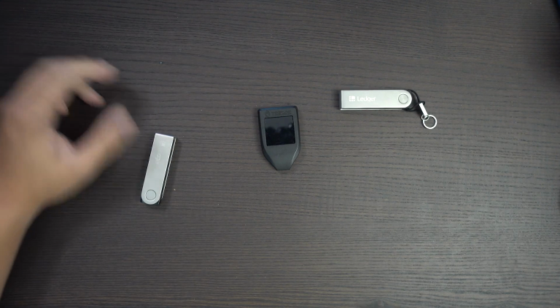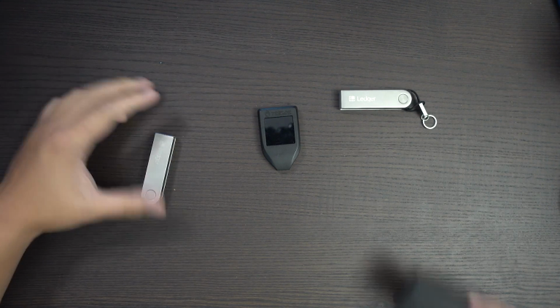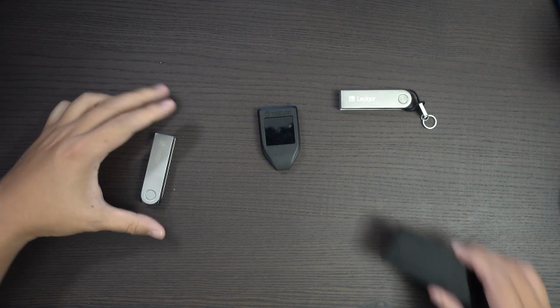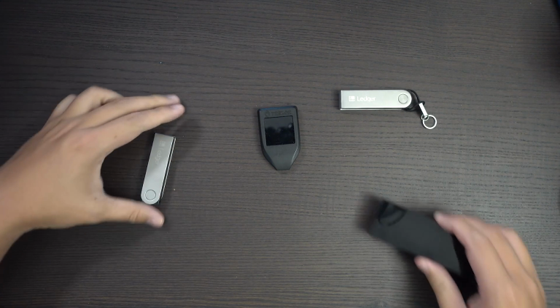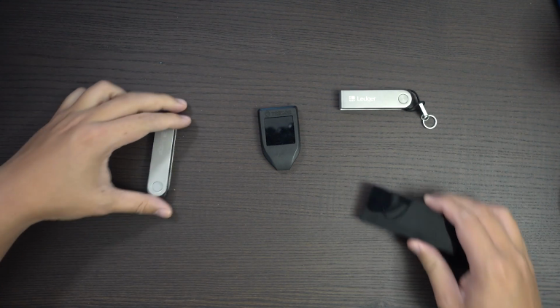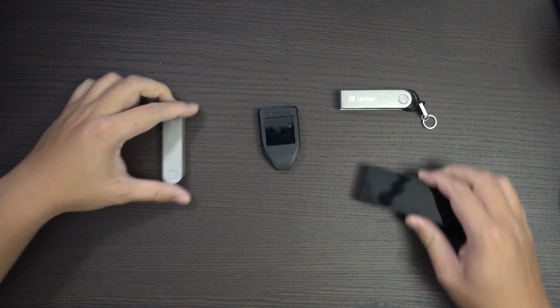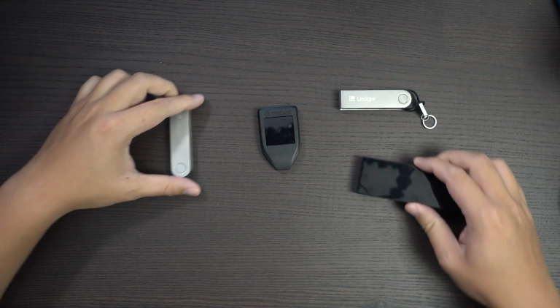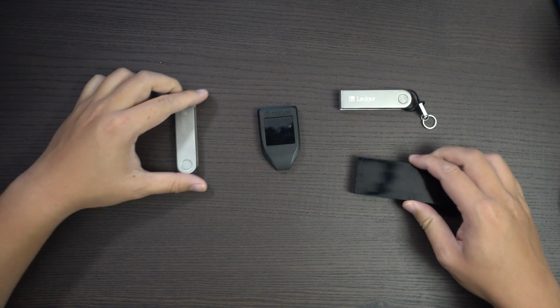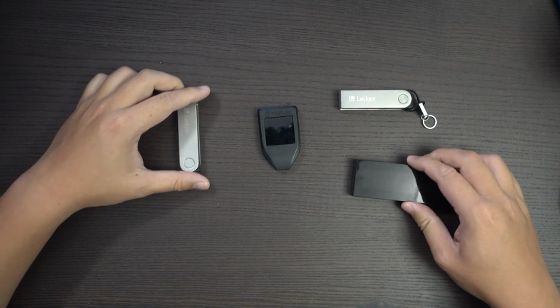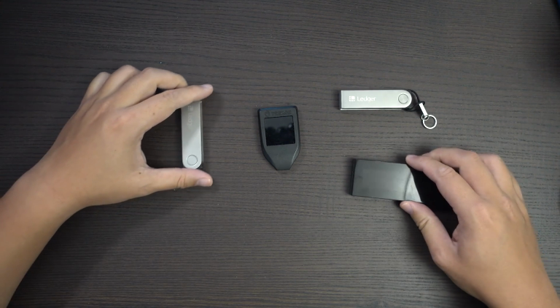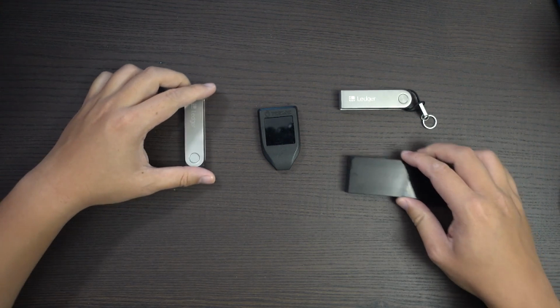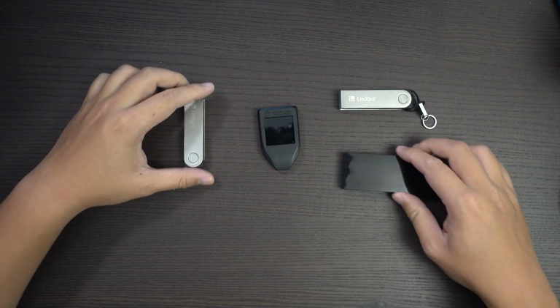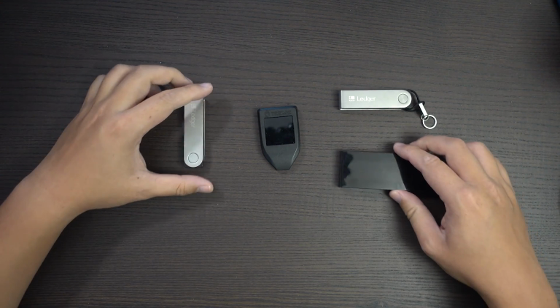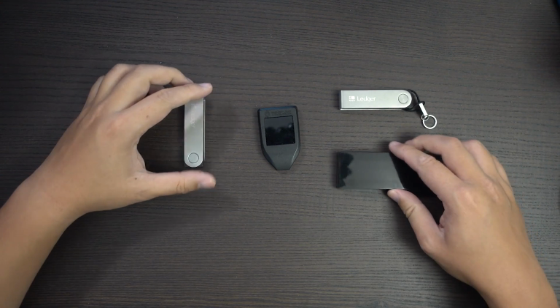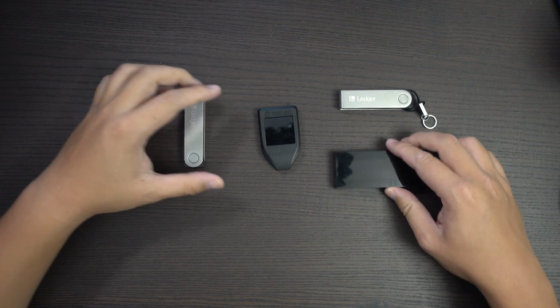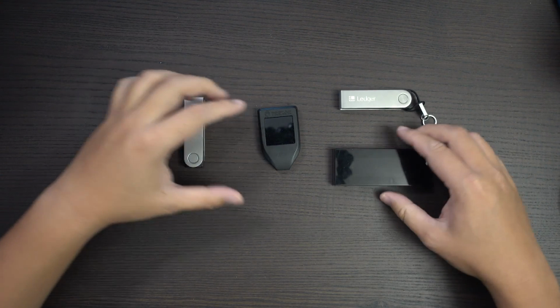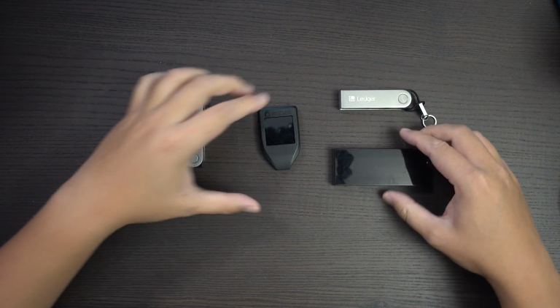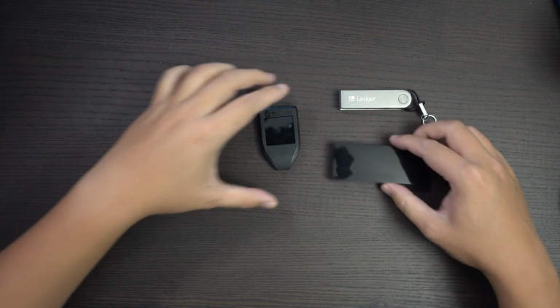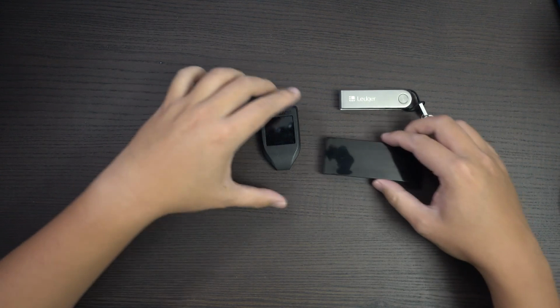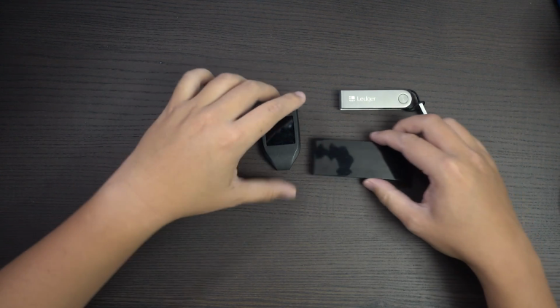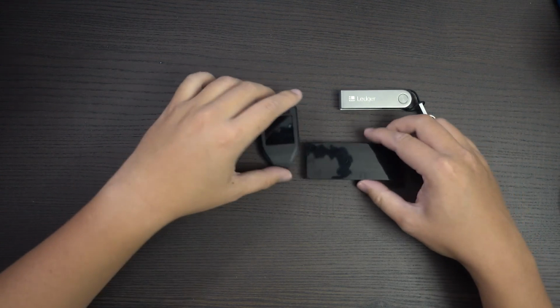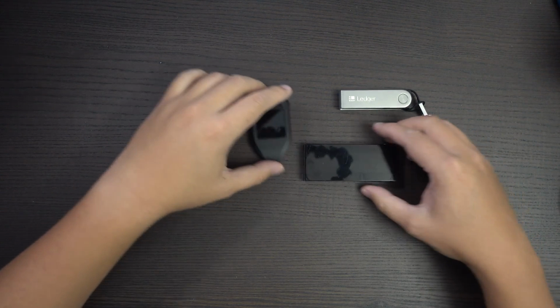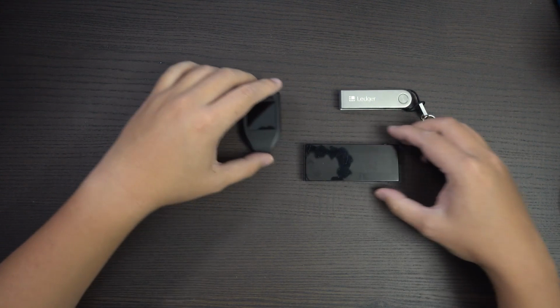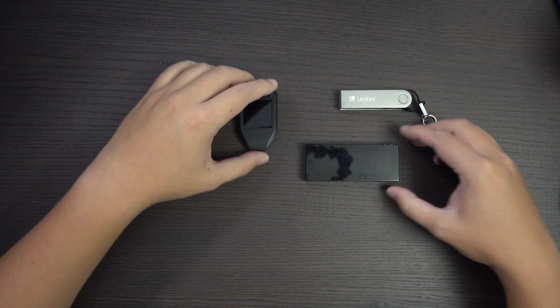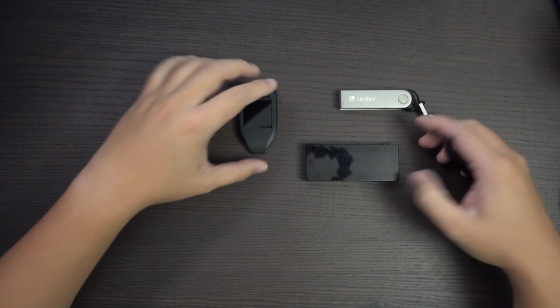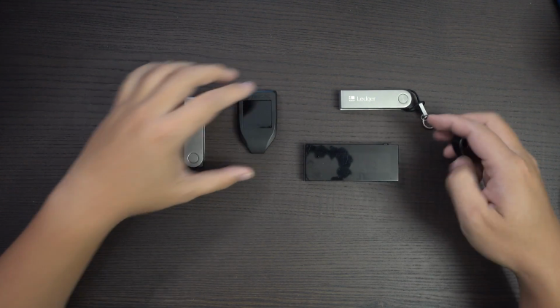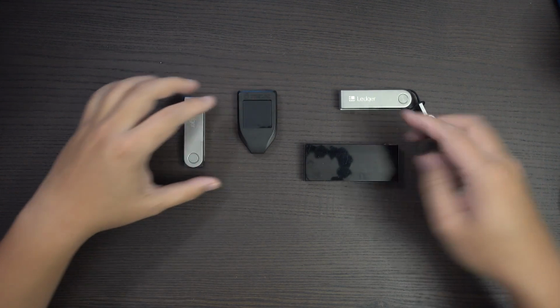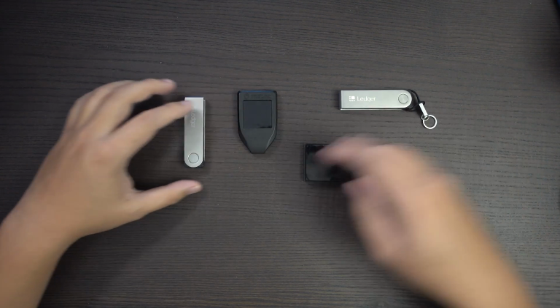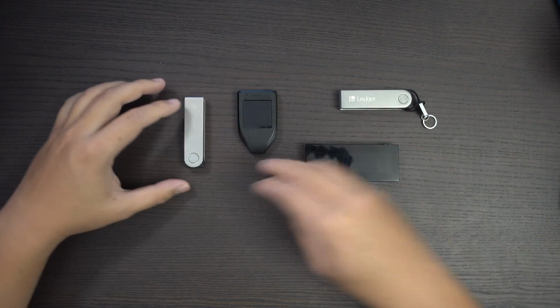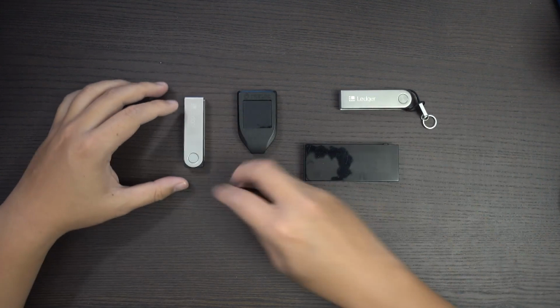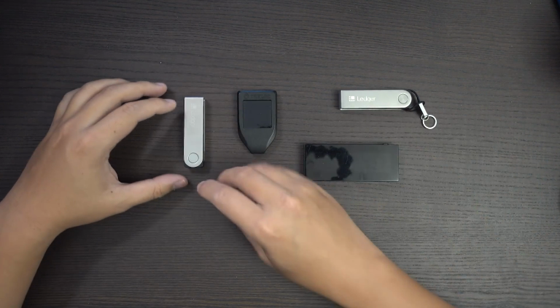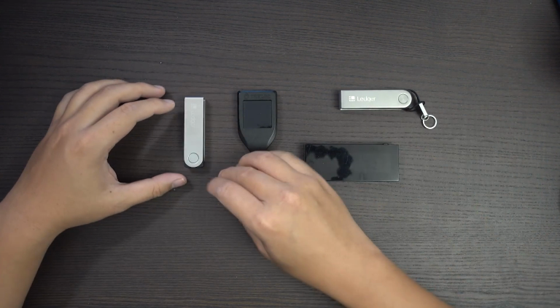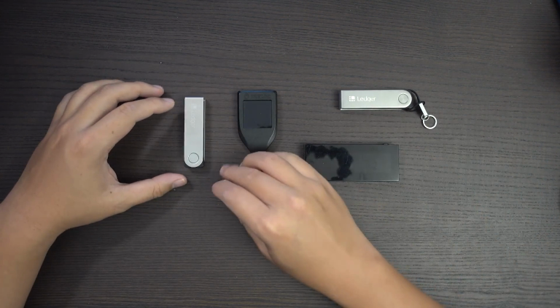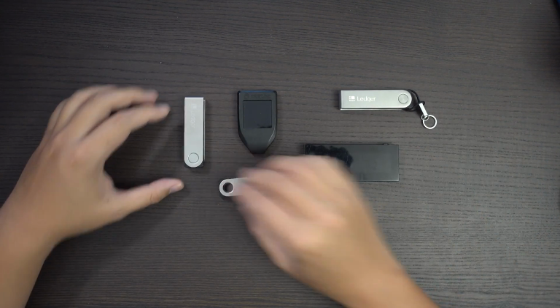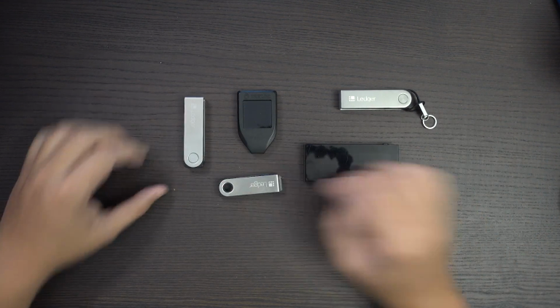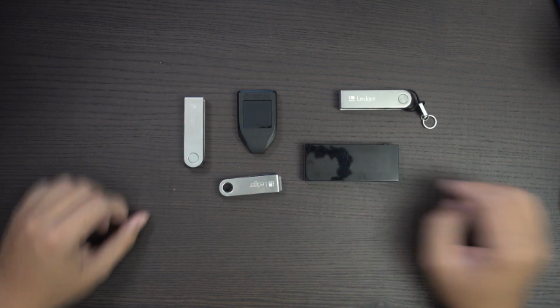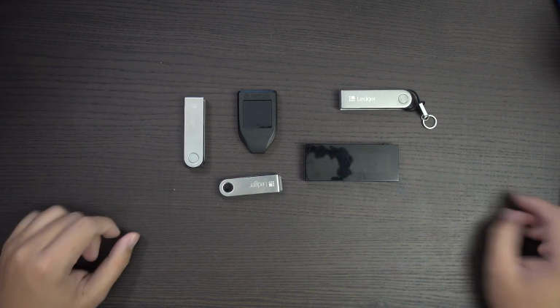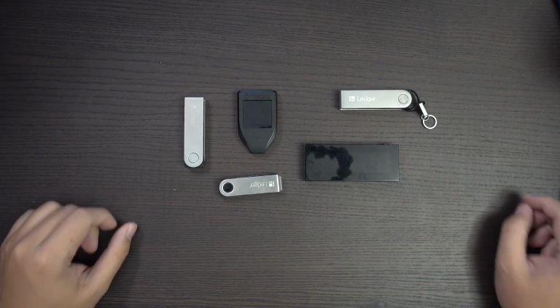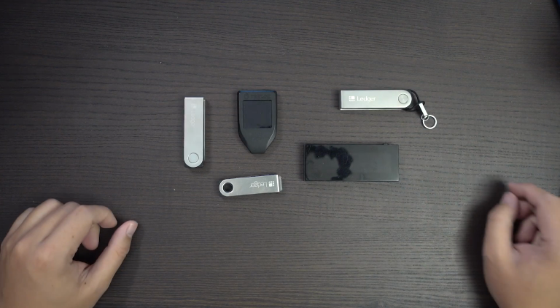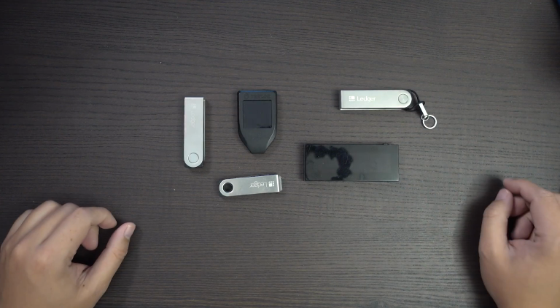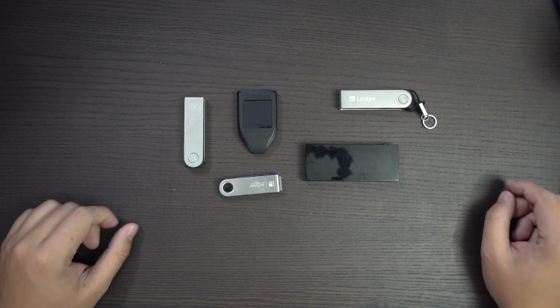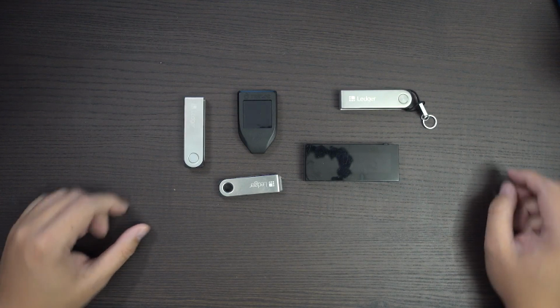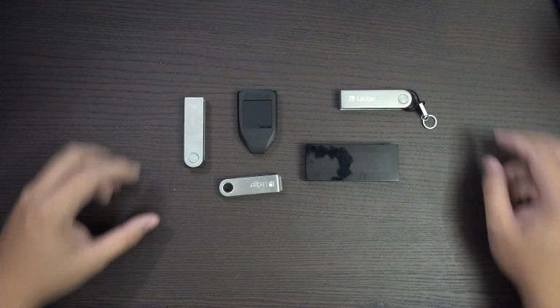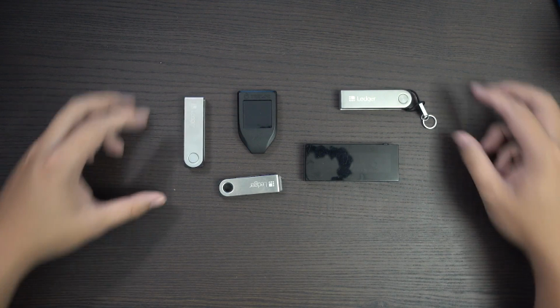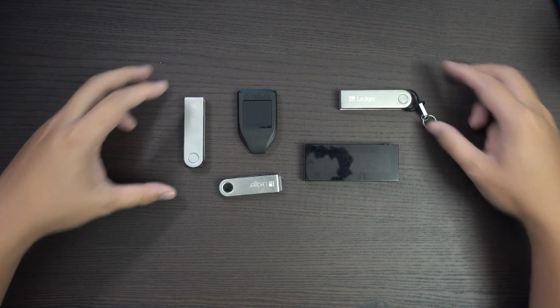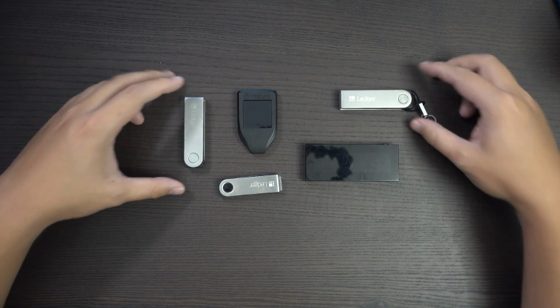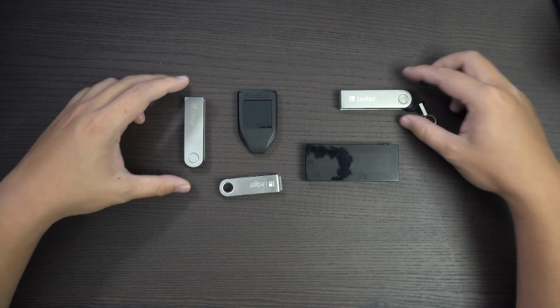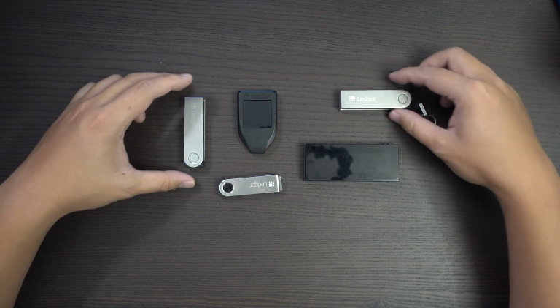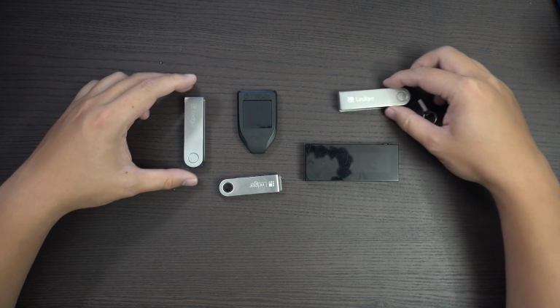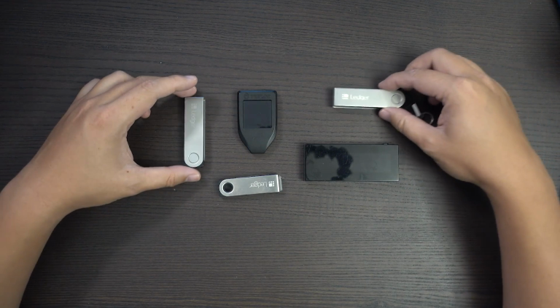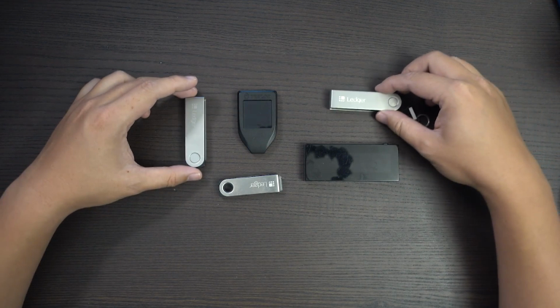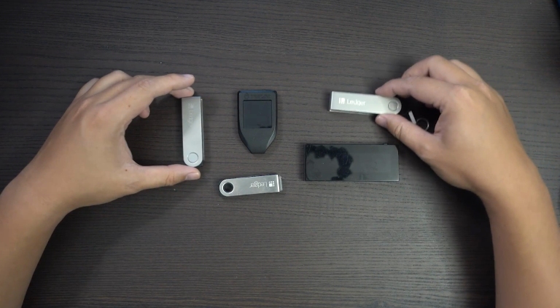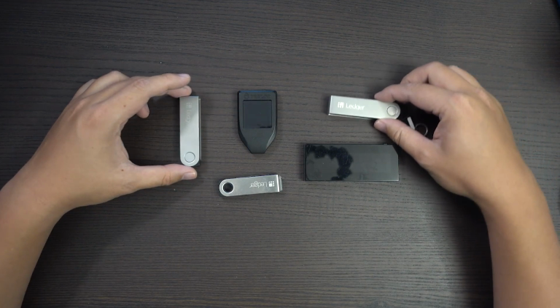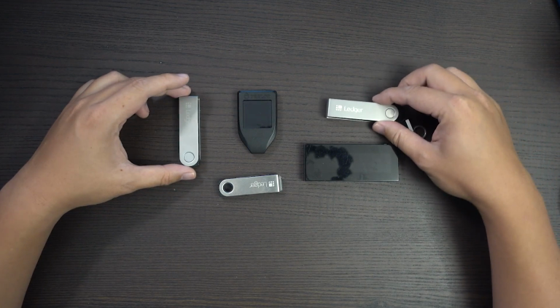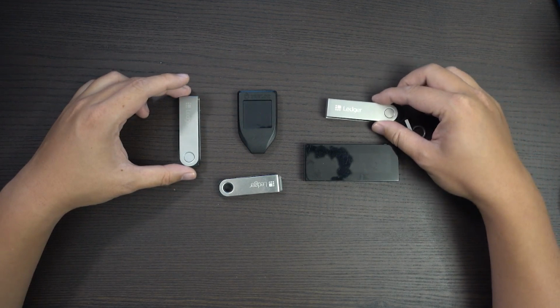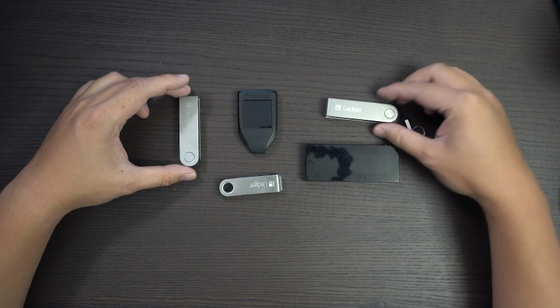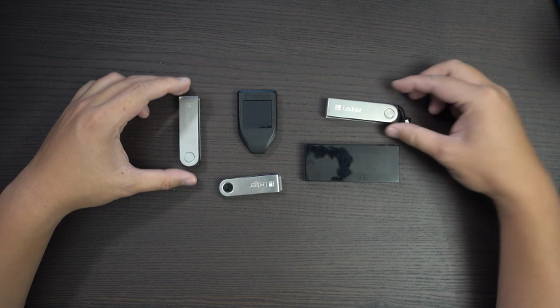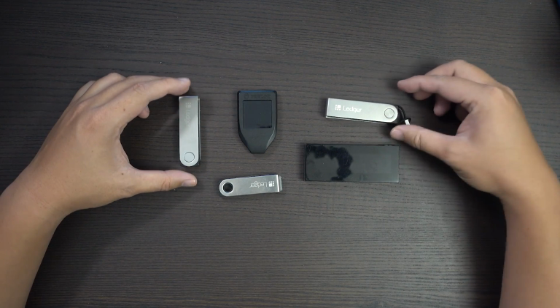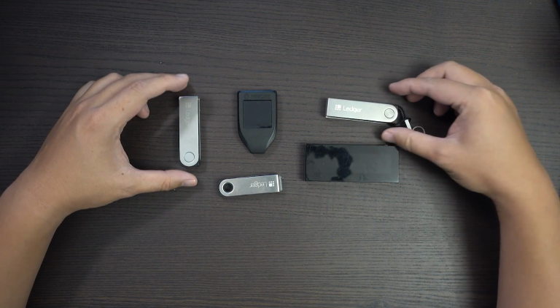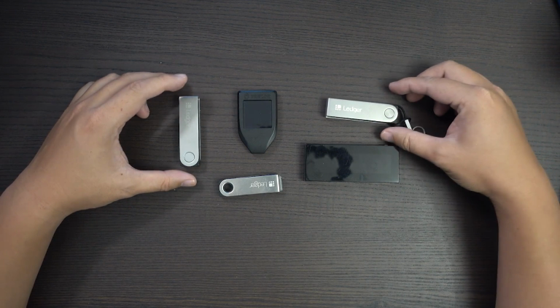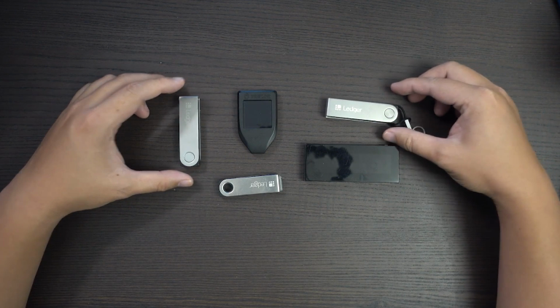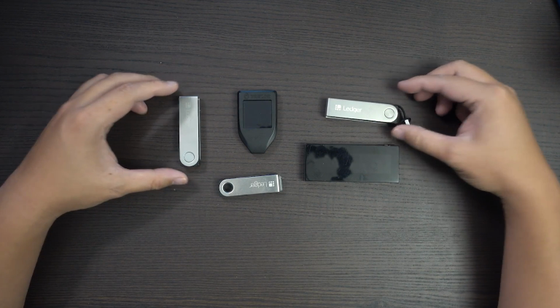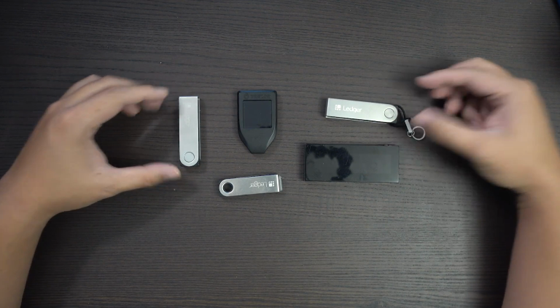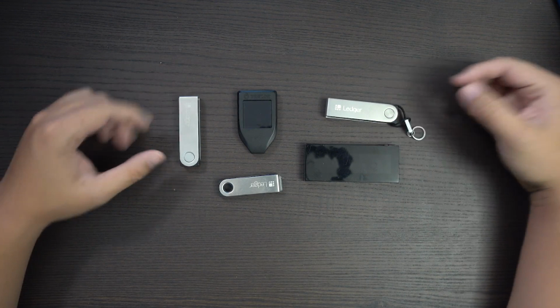That said, there are many options out there, like the Trezor or the KeepKey. And for this review, we'll be keeping these options in mind.